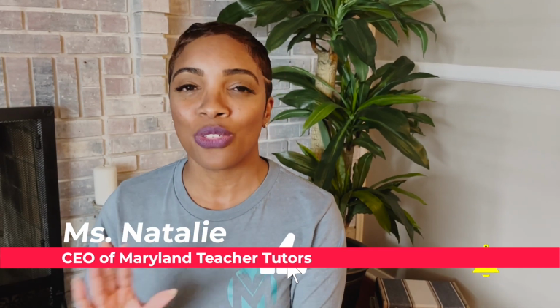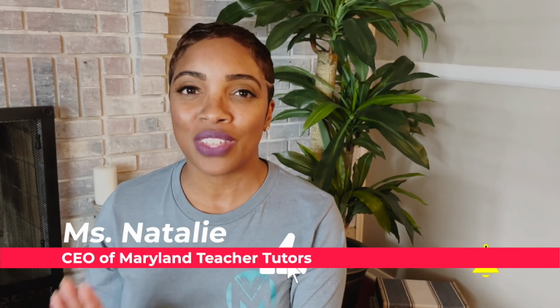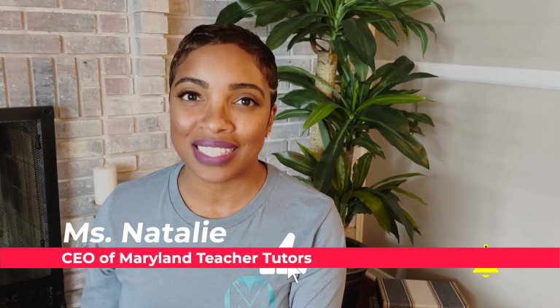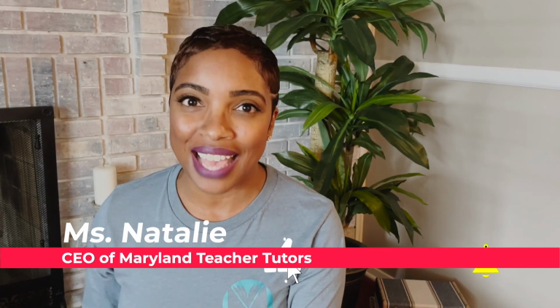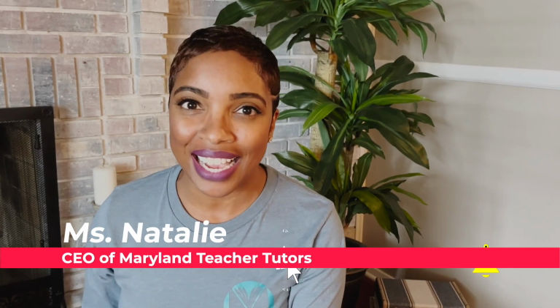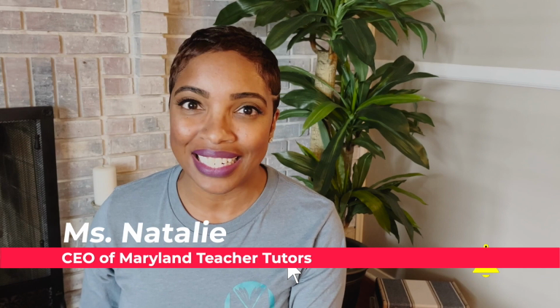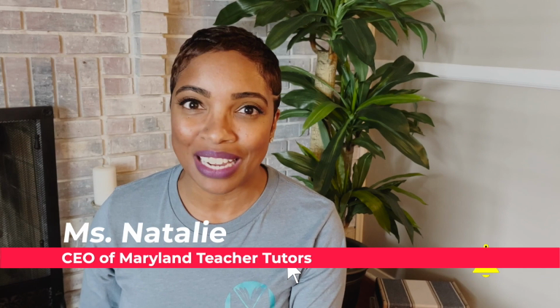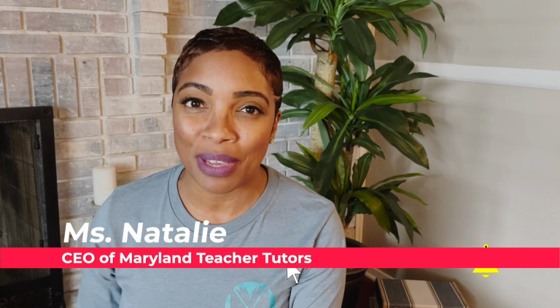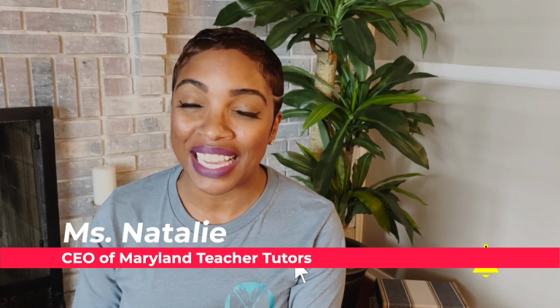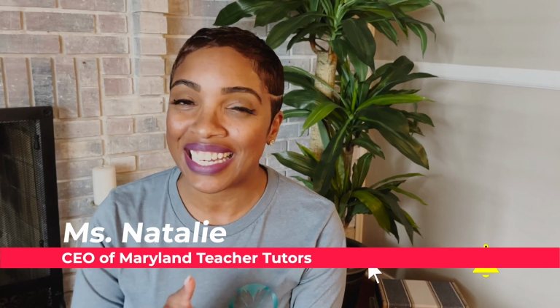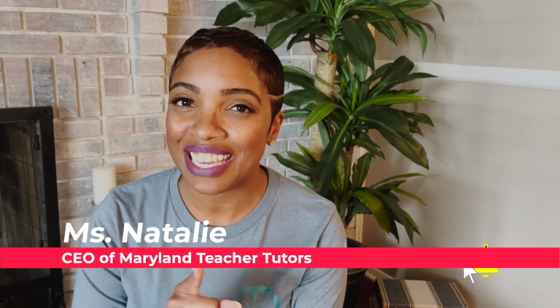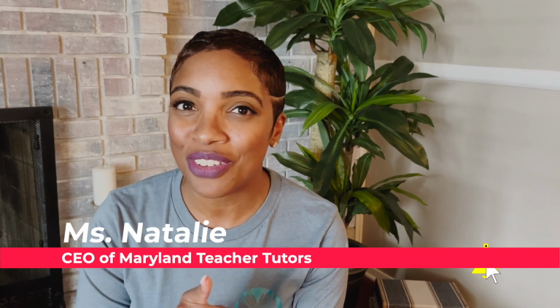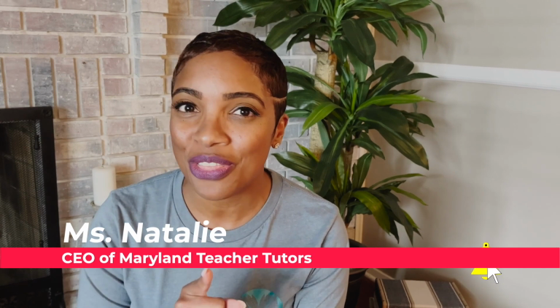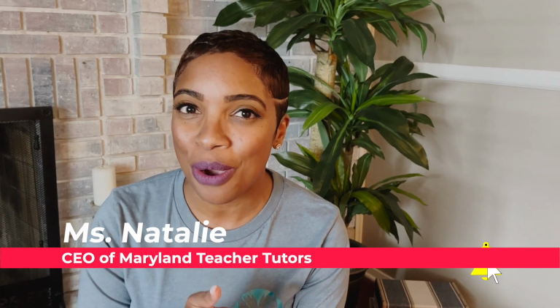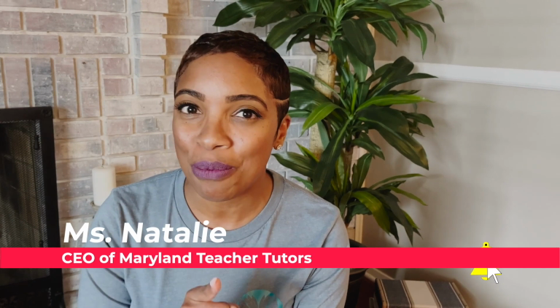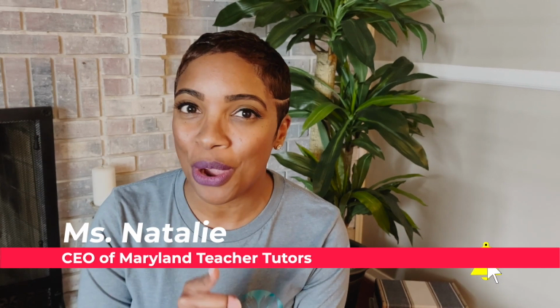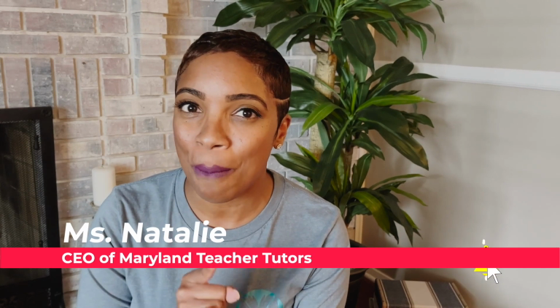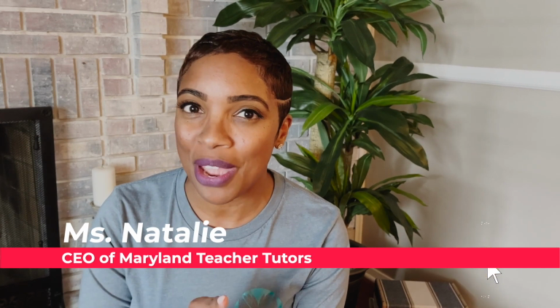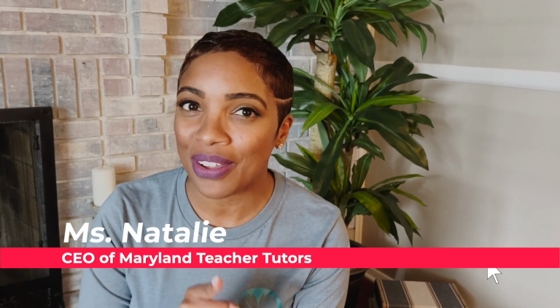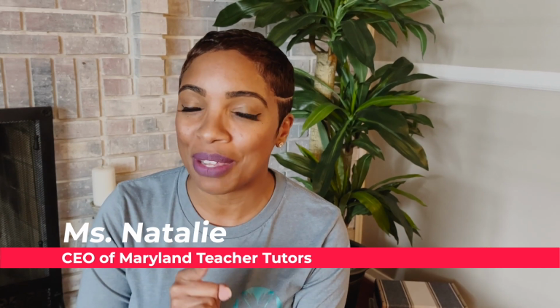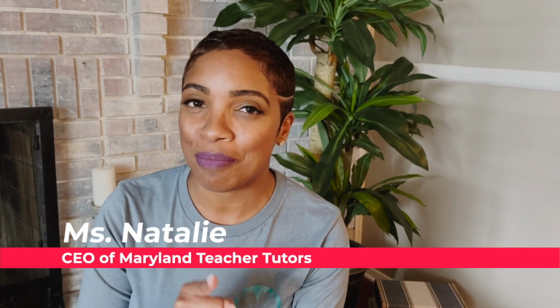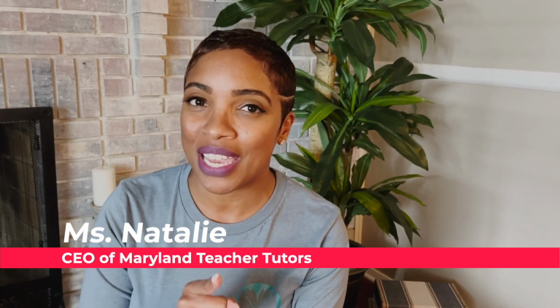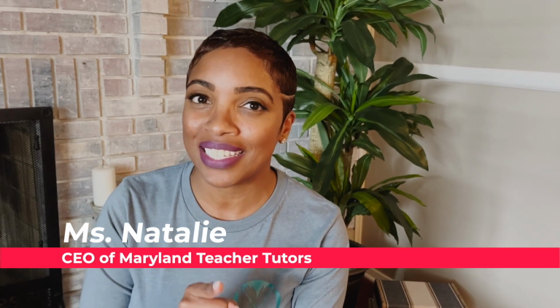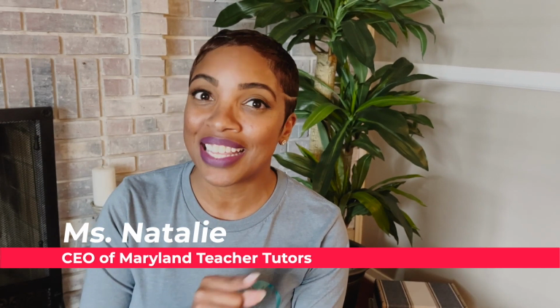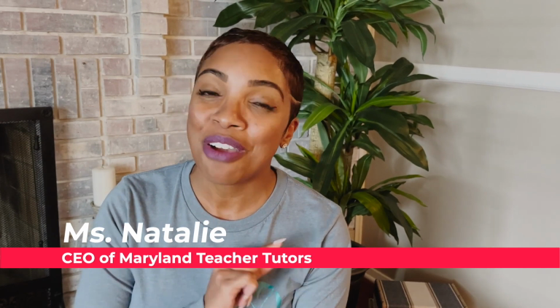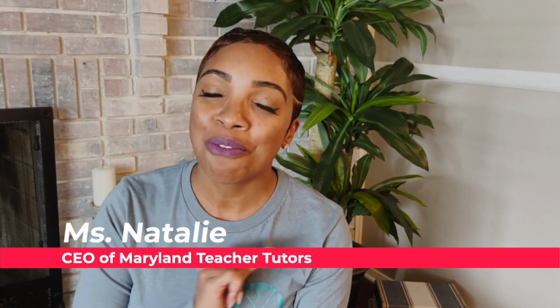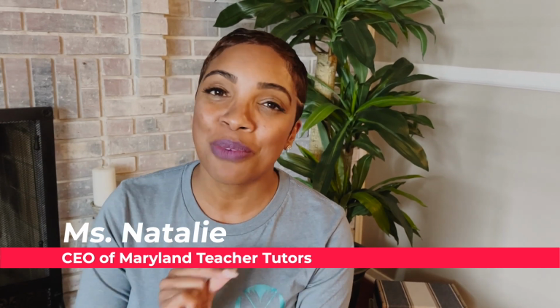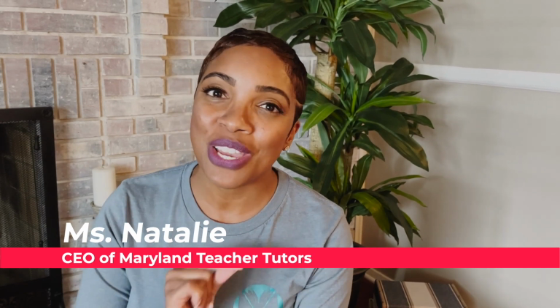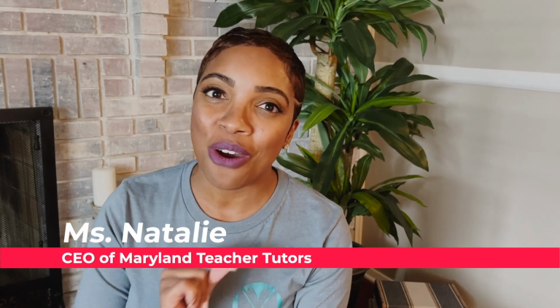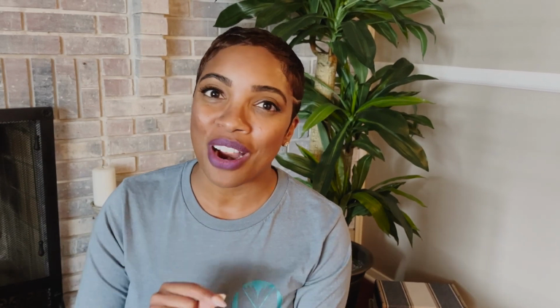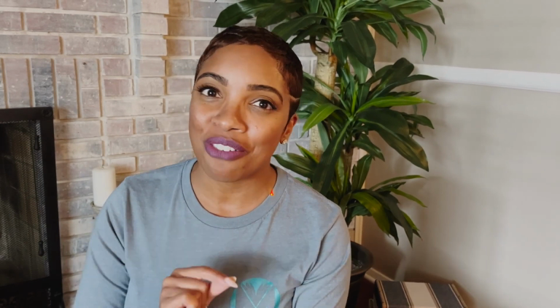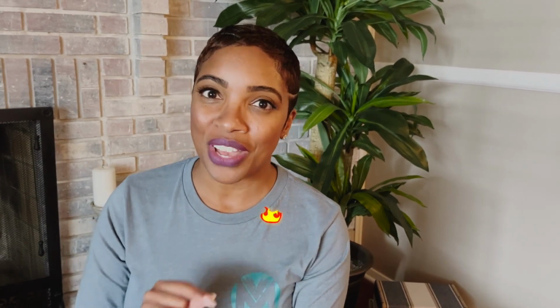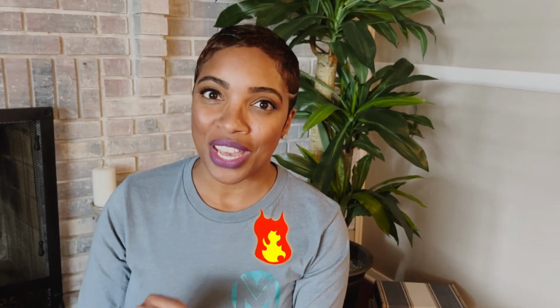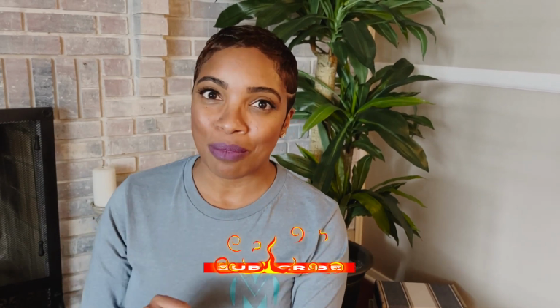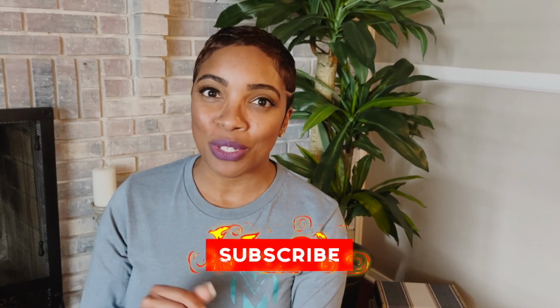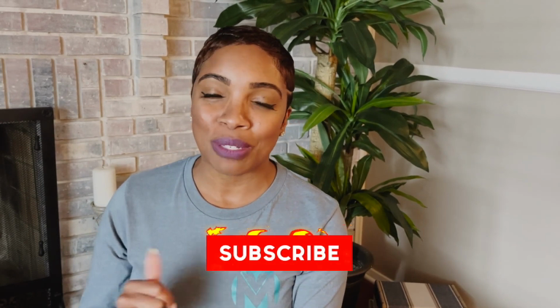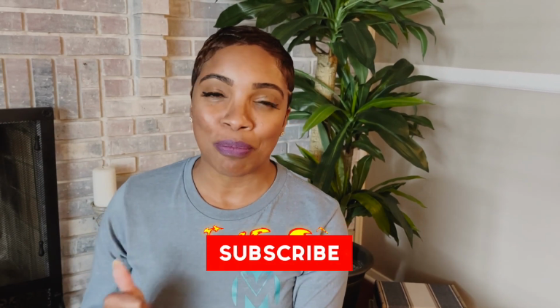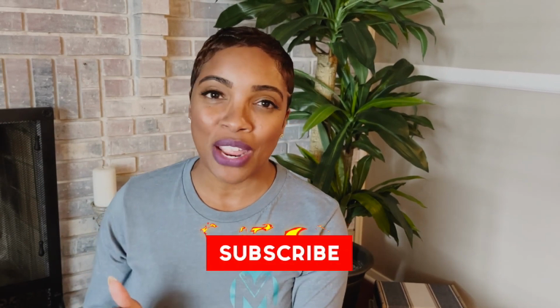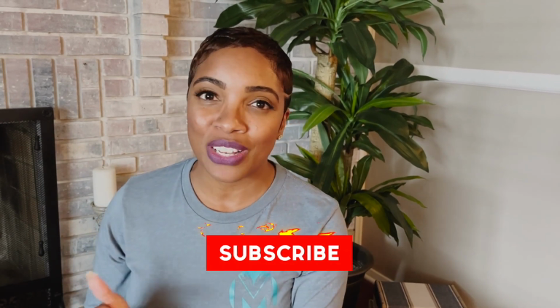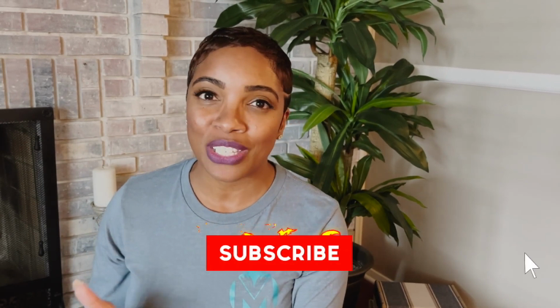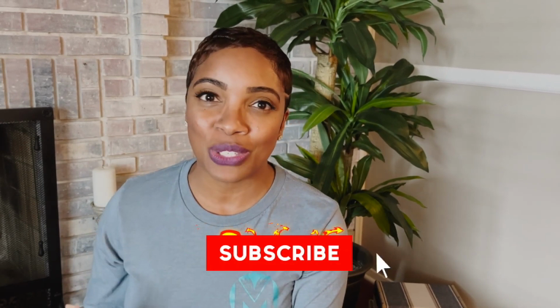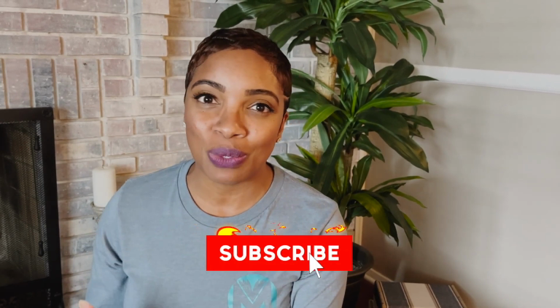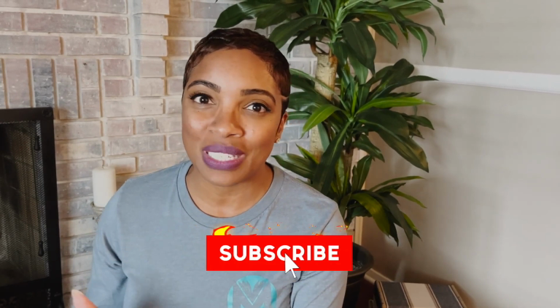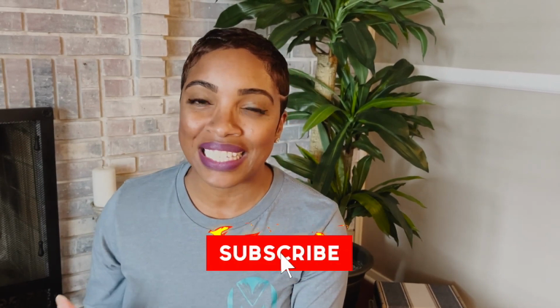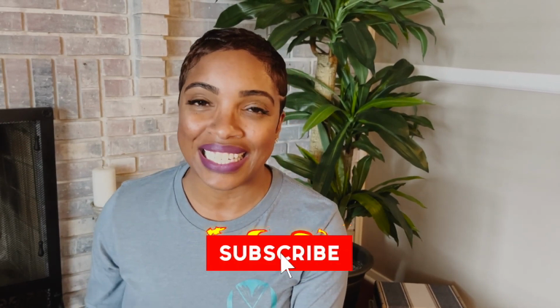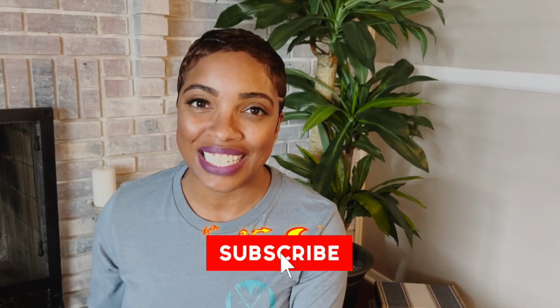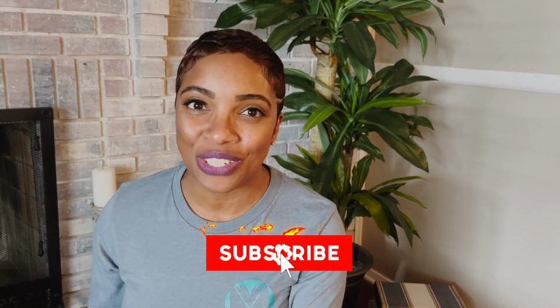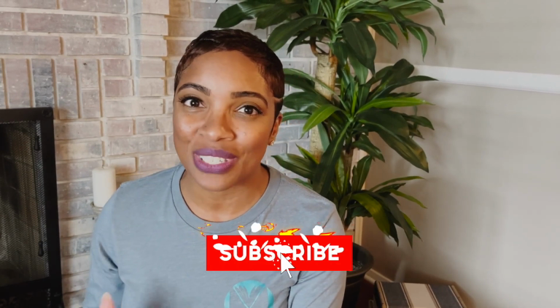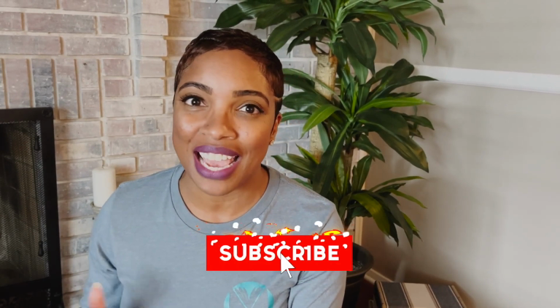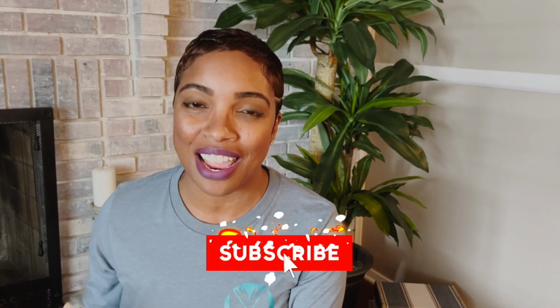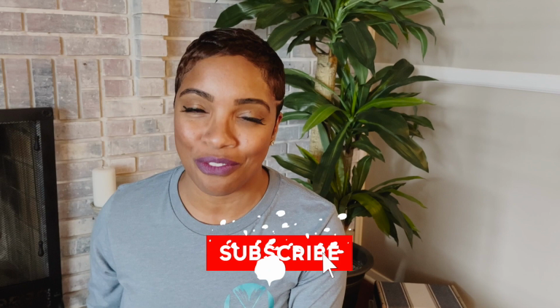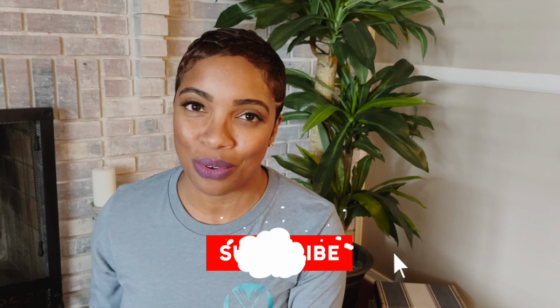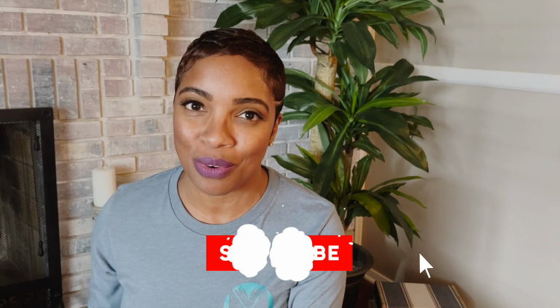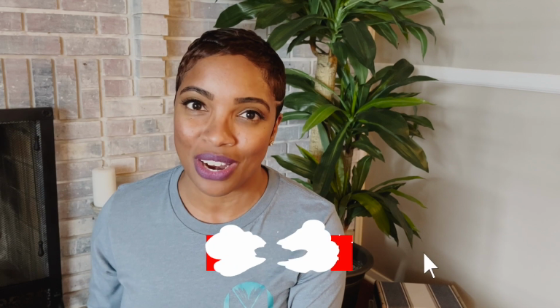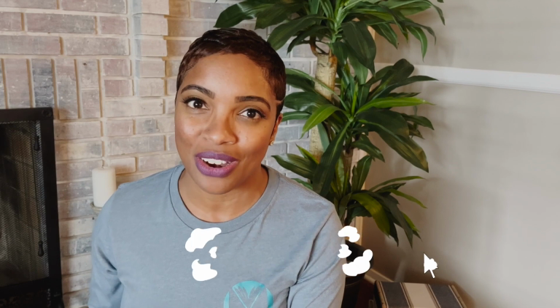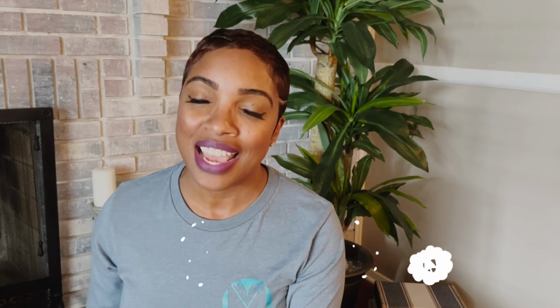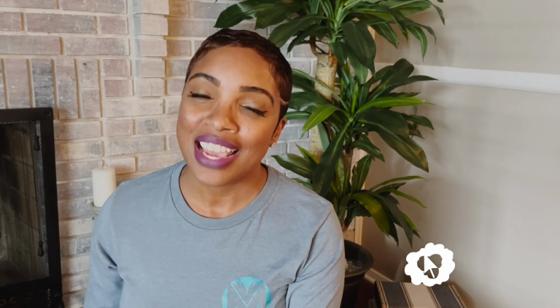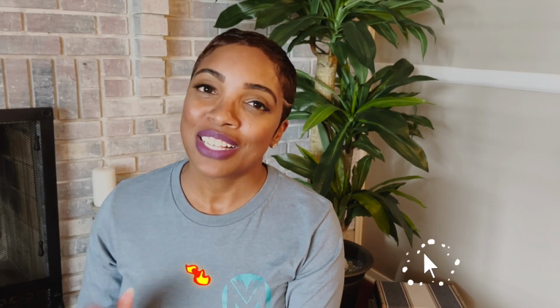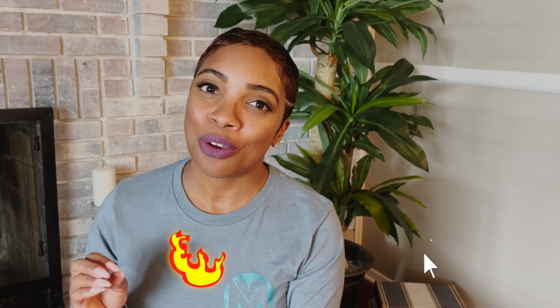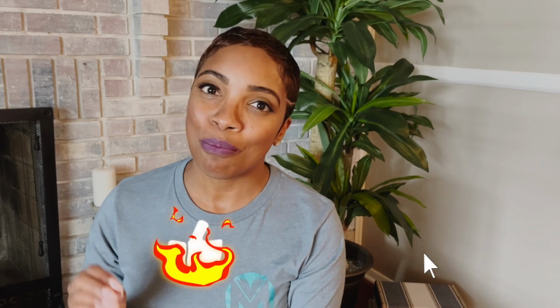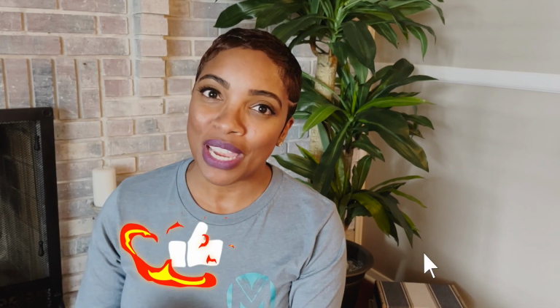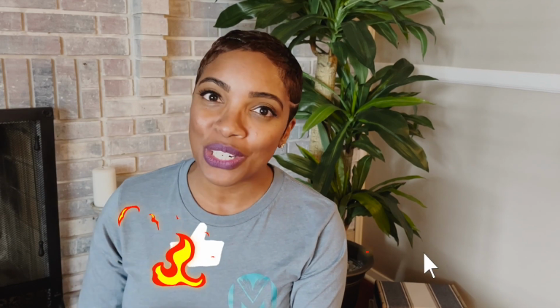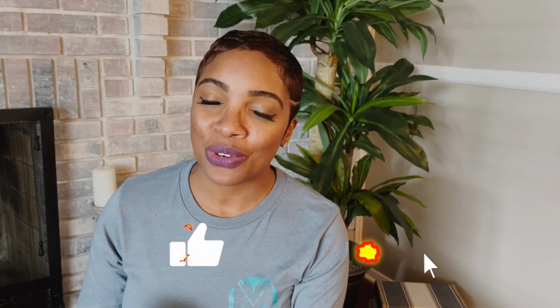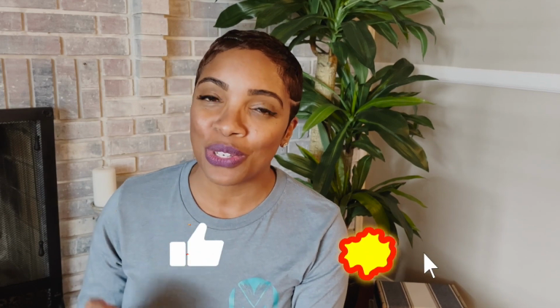MTT is your one-stop shop for free educational content, resources, learning tools — all things academic. And even though we are Maryland-based, we are available to parents, students, and teachers everywhere, so make sure you check us out.